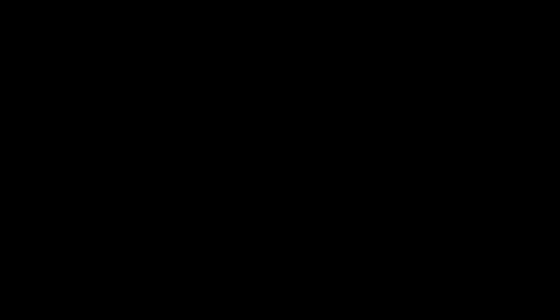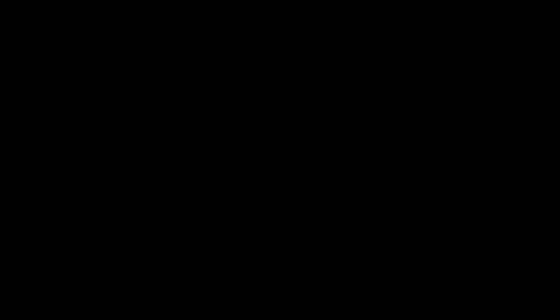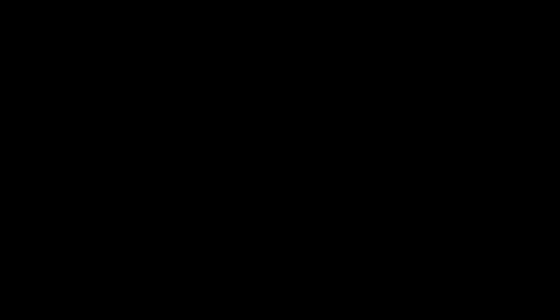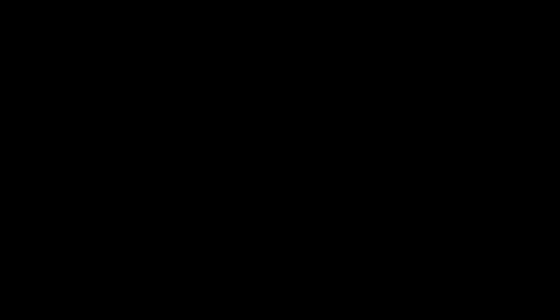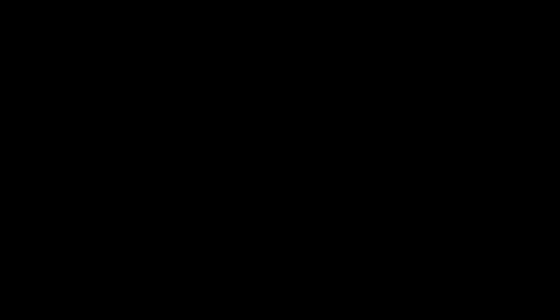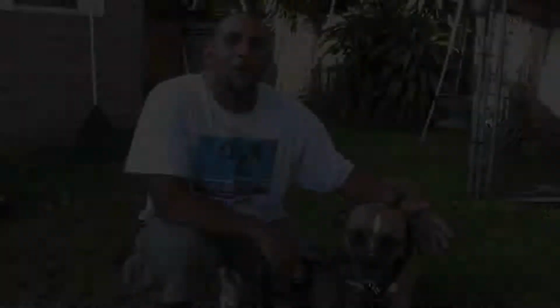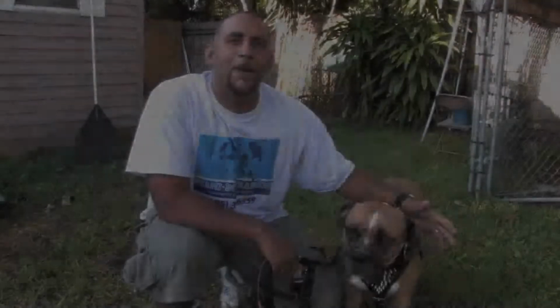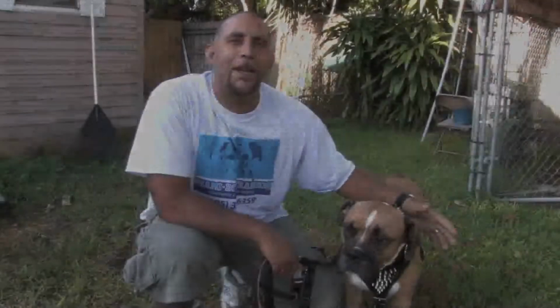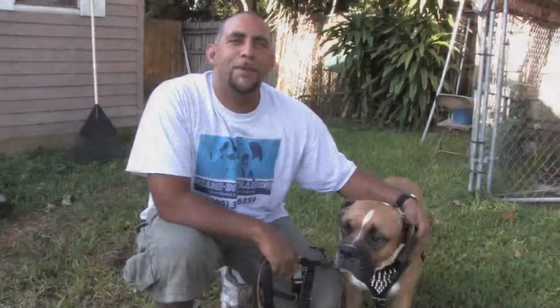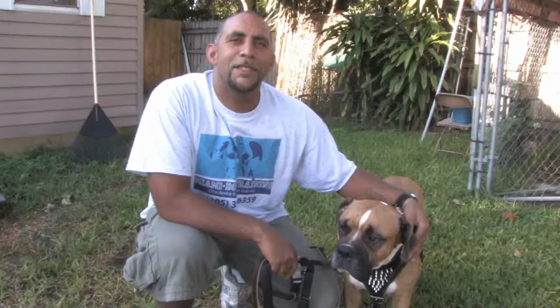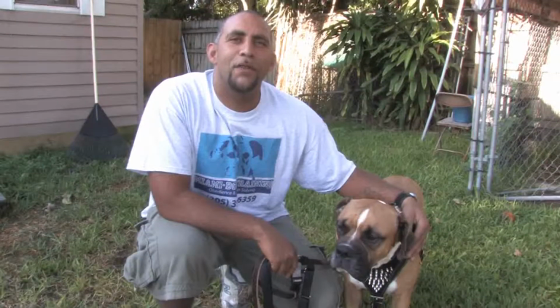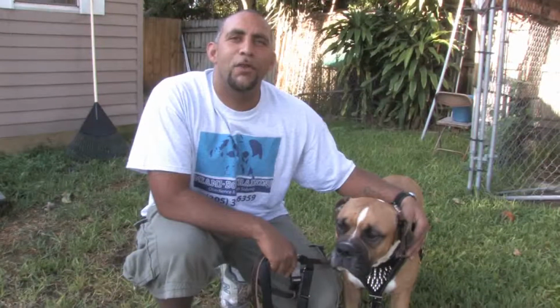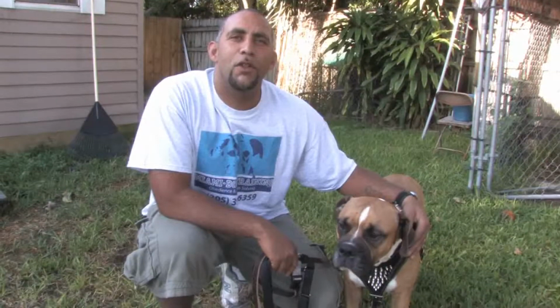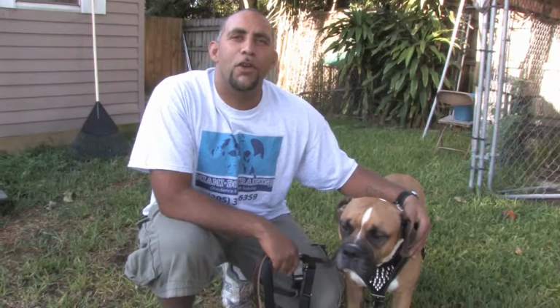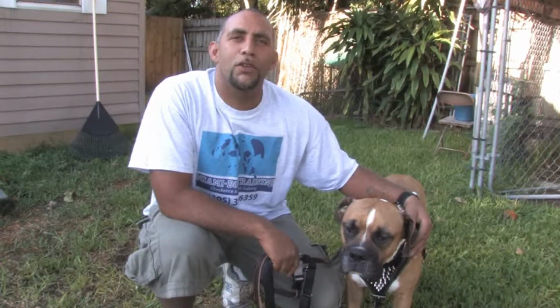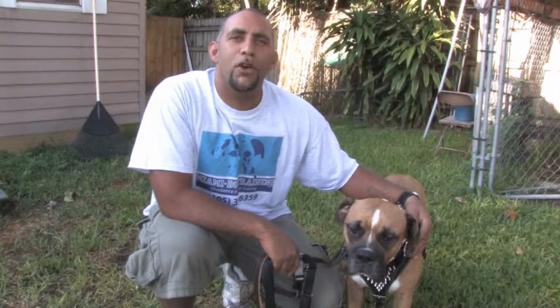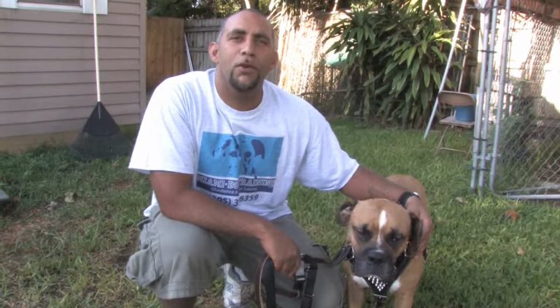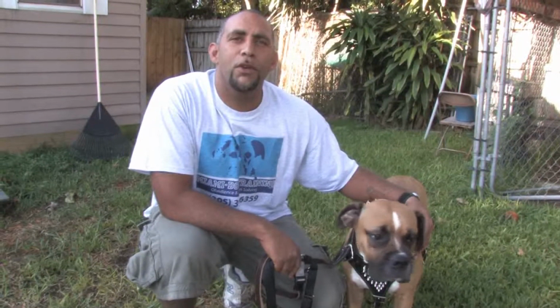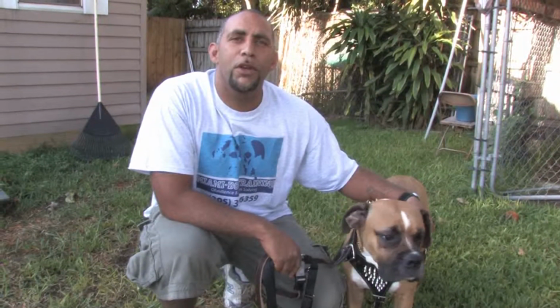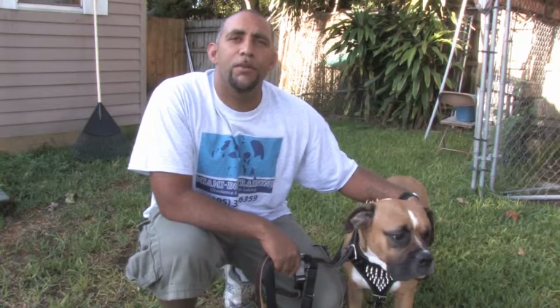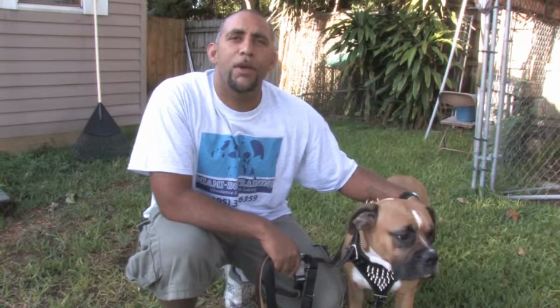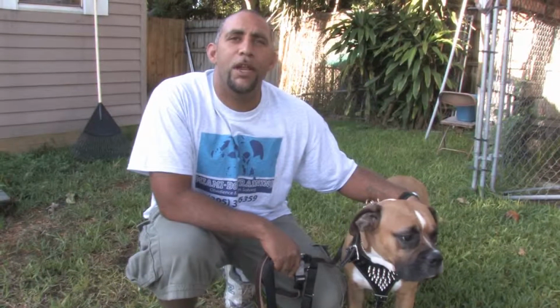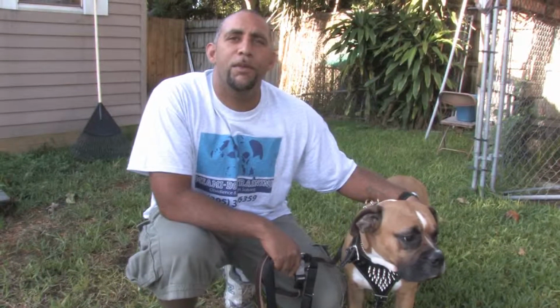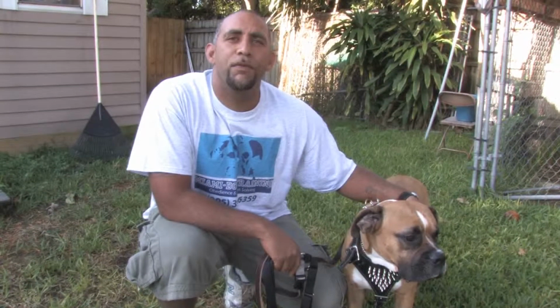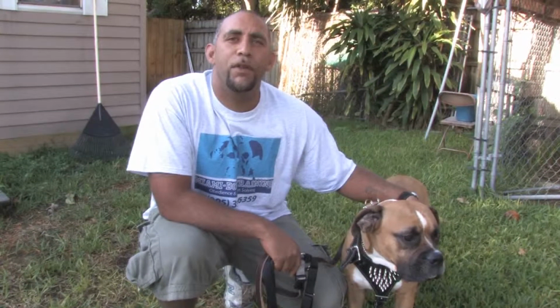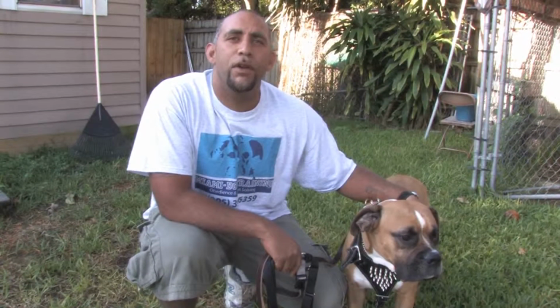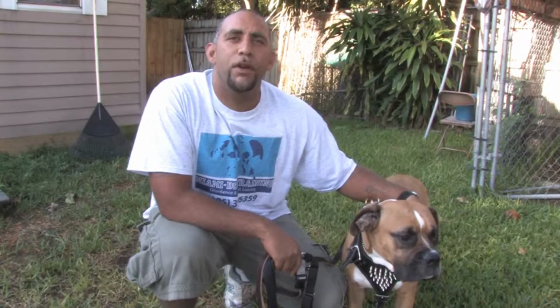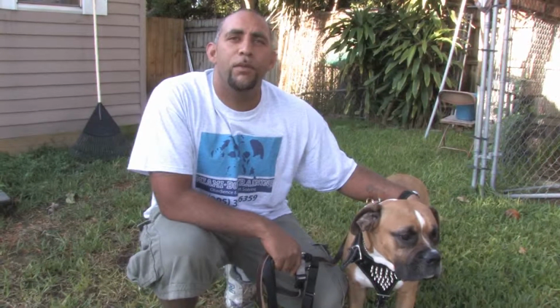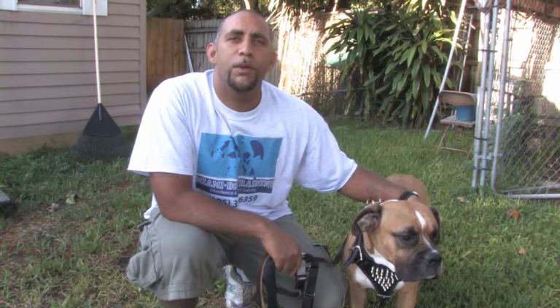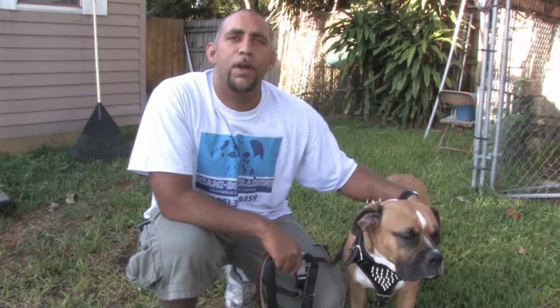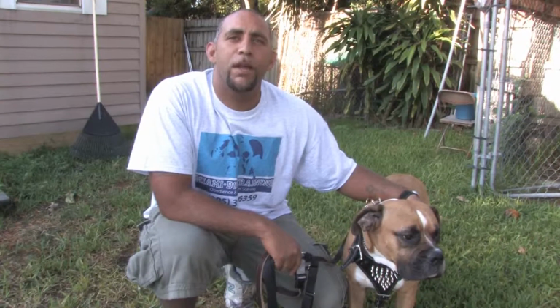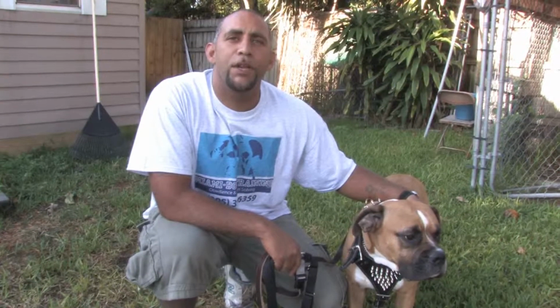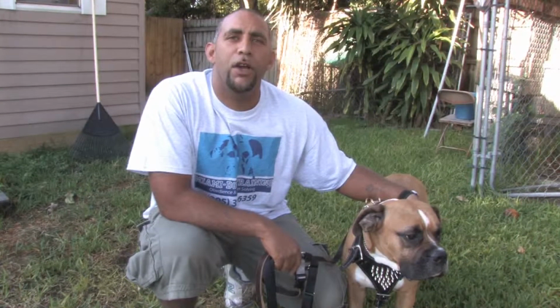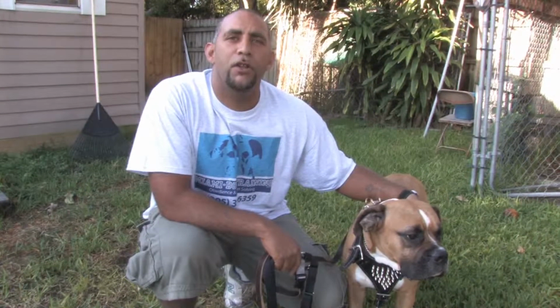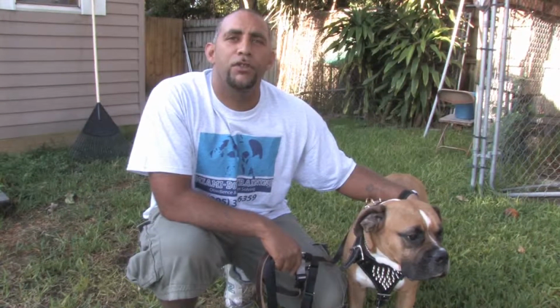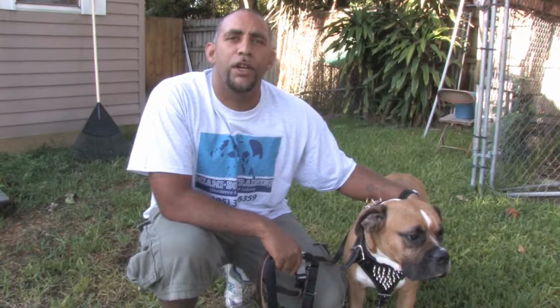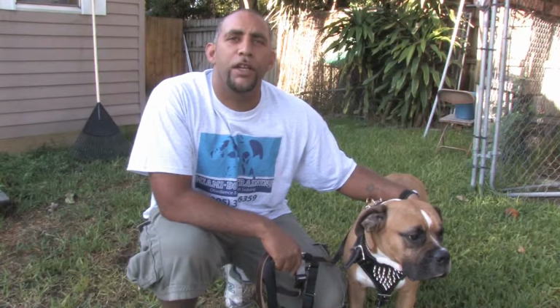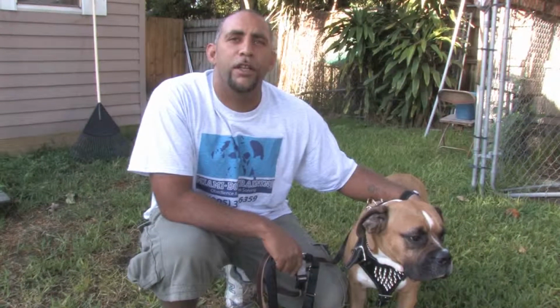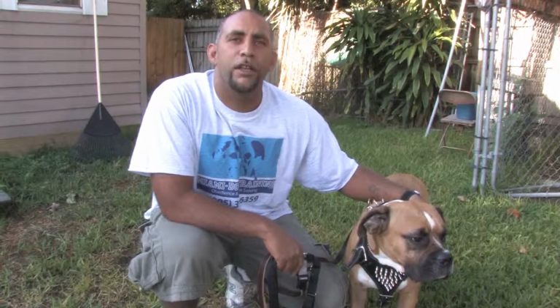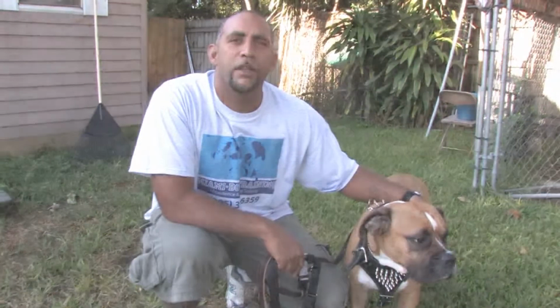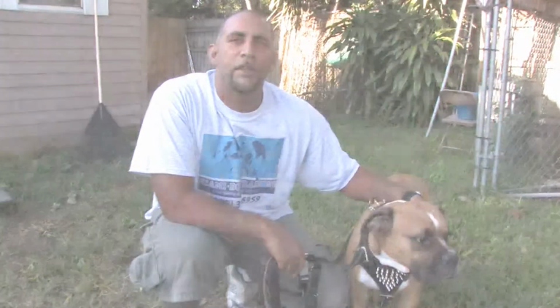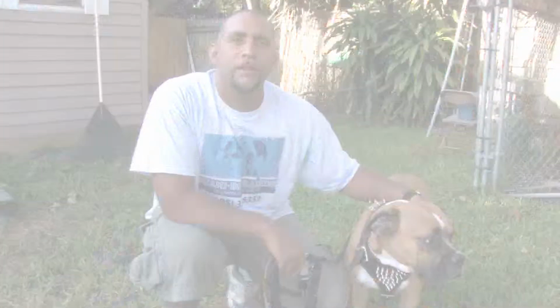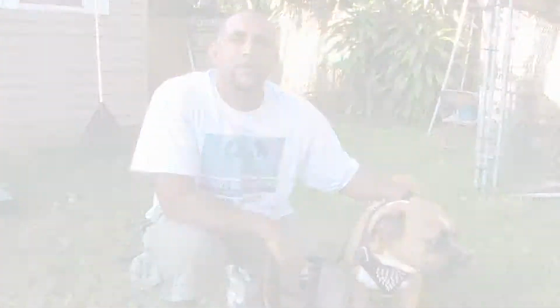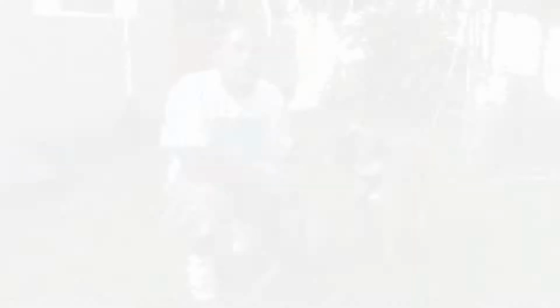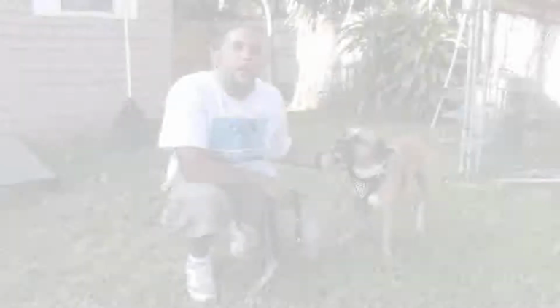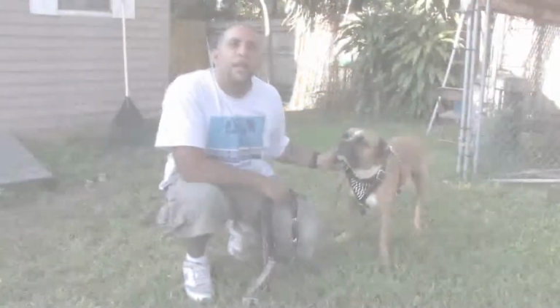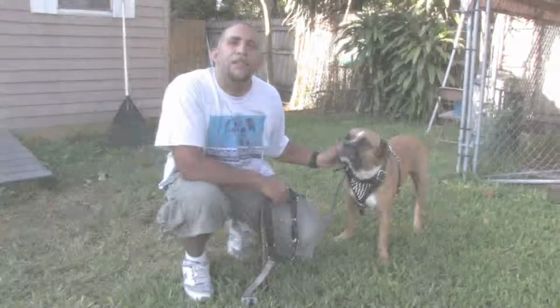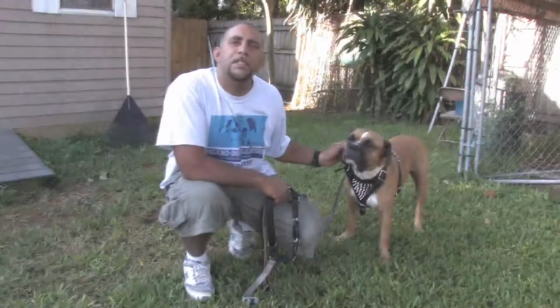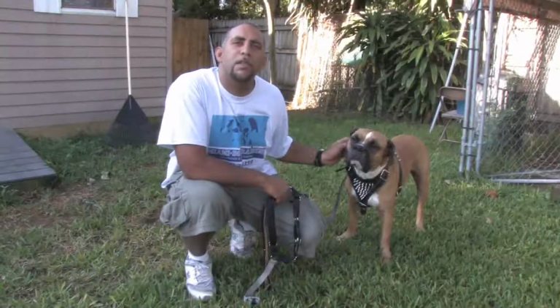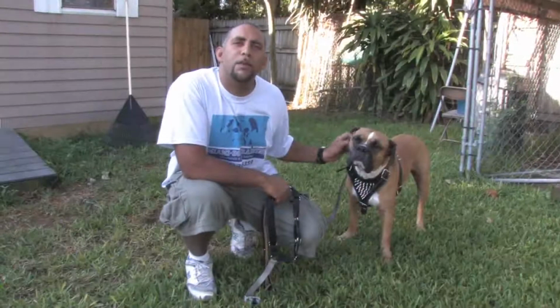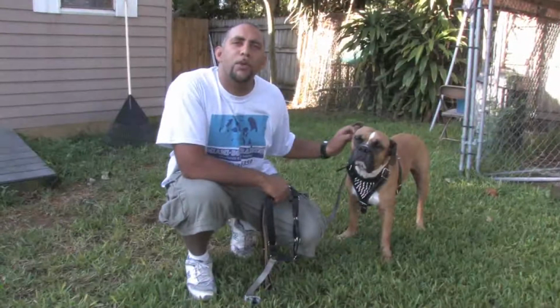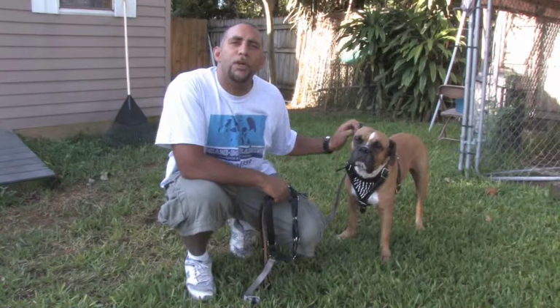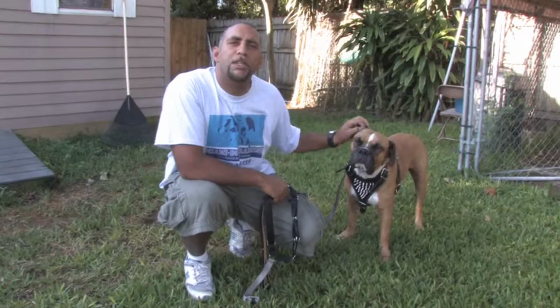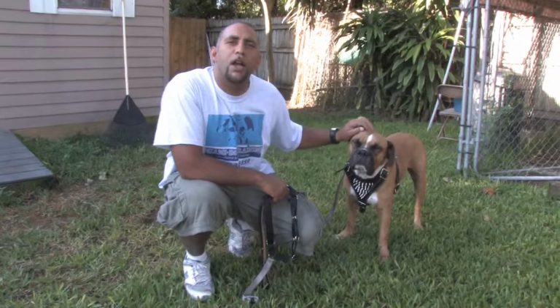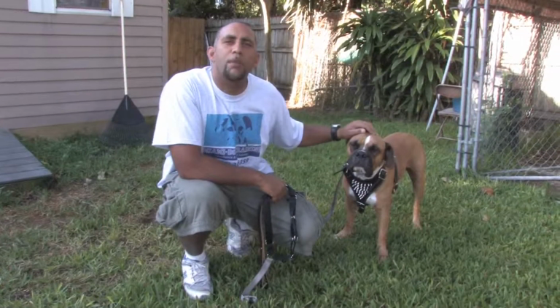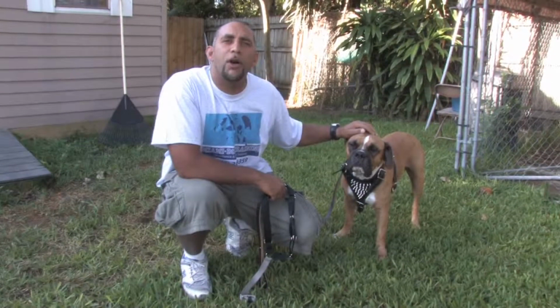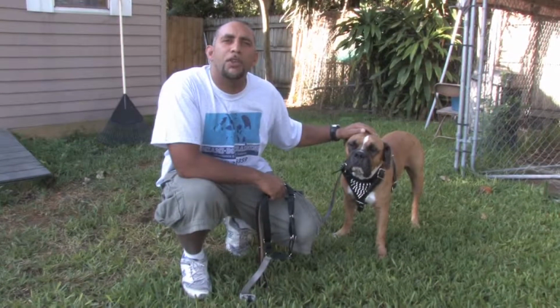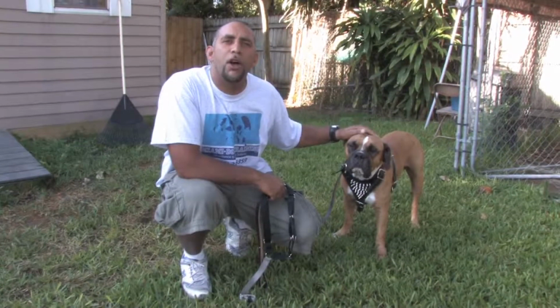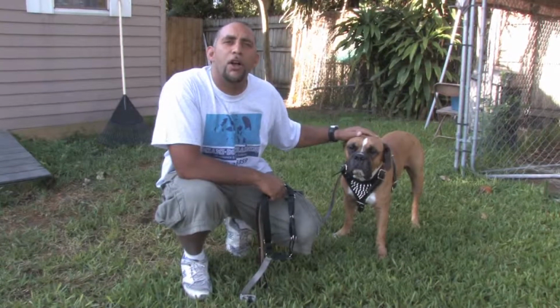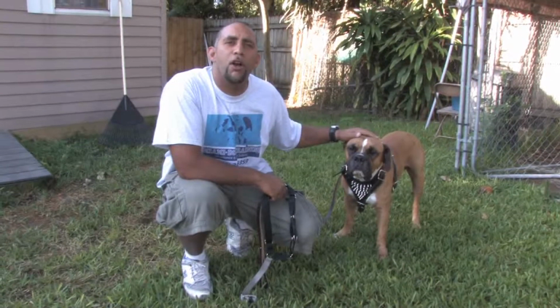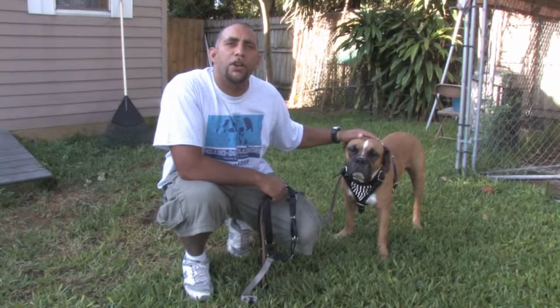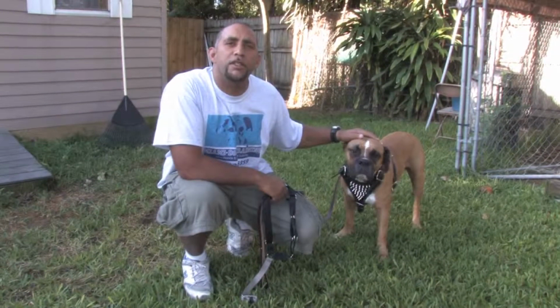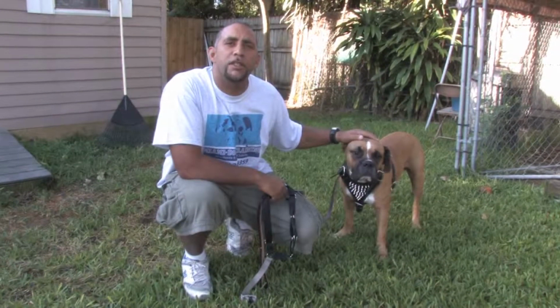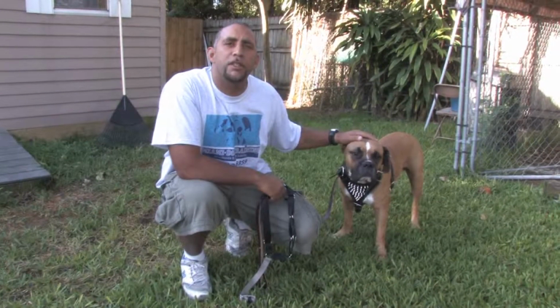Hello, my name is Zephyr Clark Dahlberg in Miami, Florida with Miami Dog Training. In this clip we're going to talk about dog harnesses.